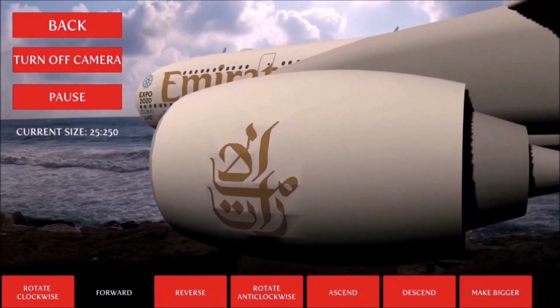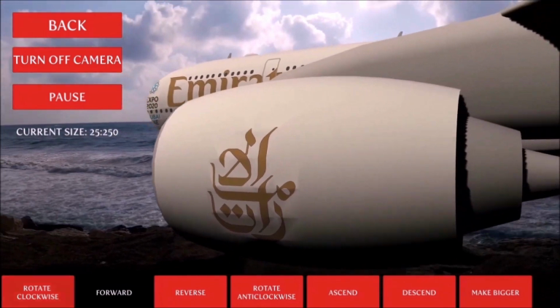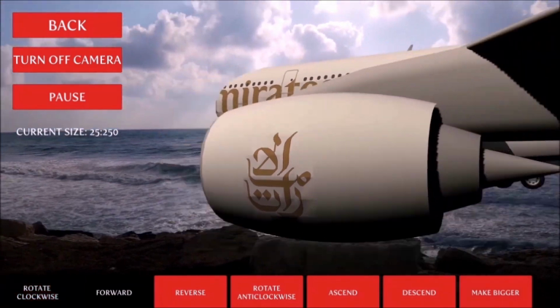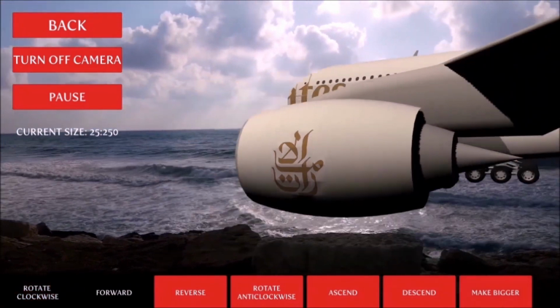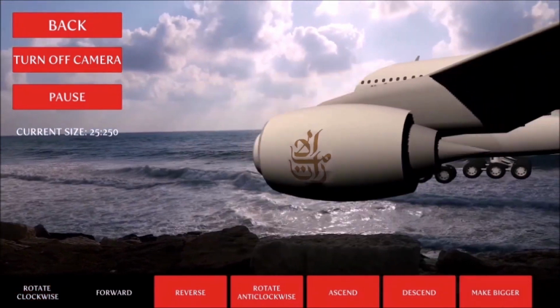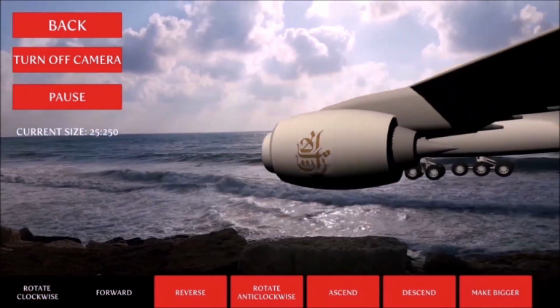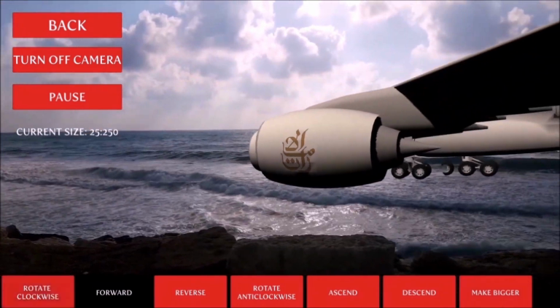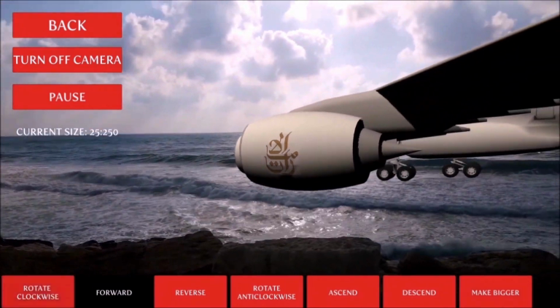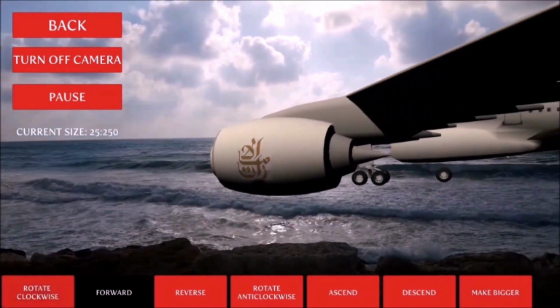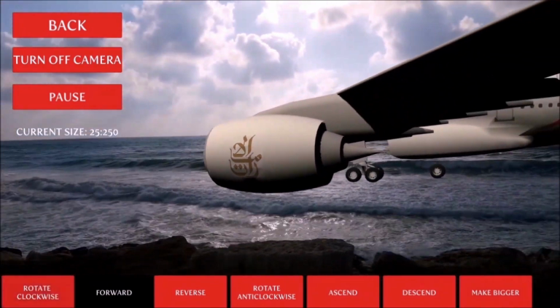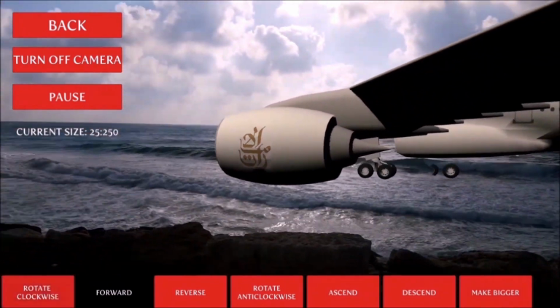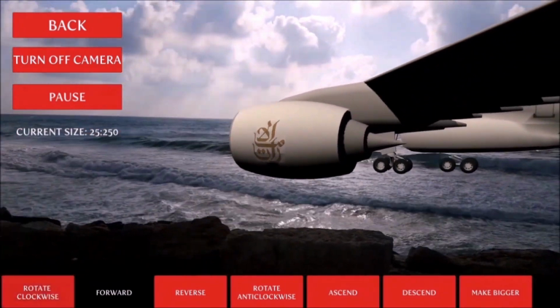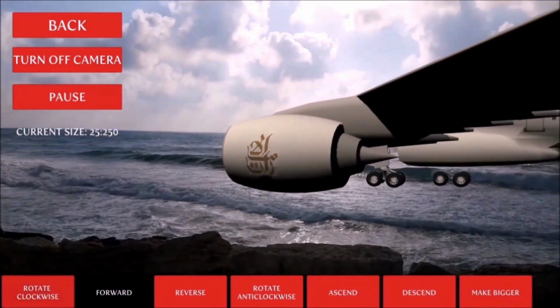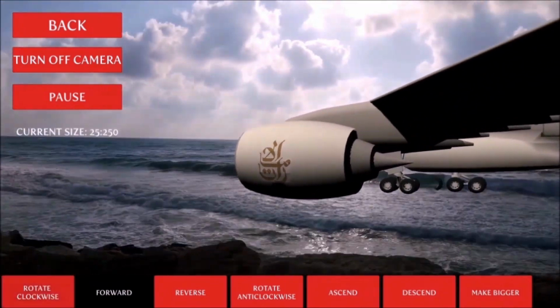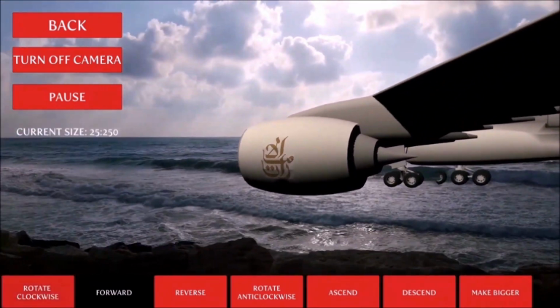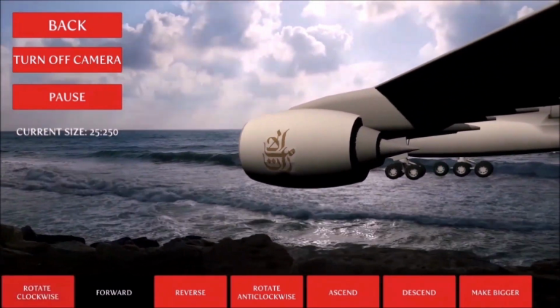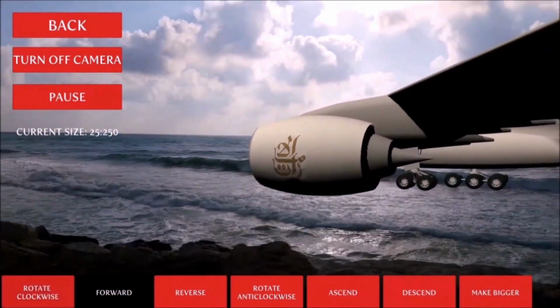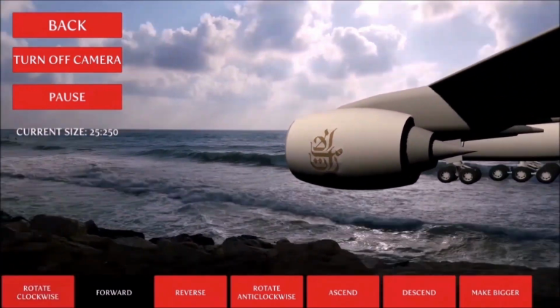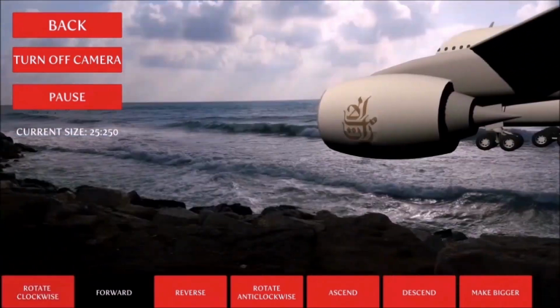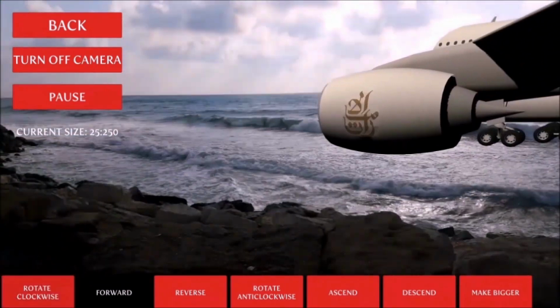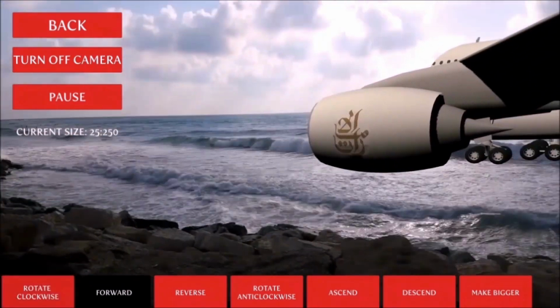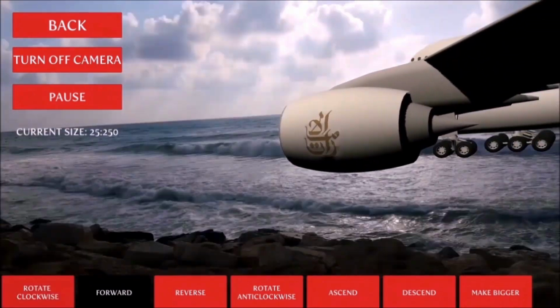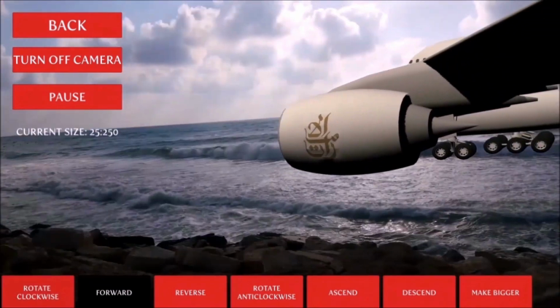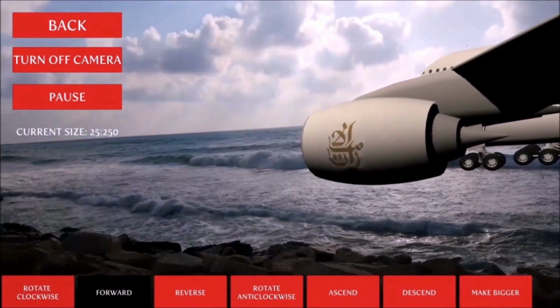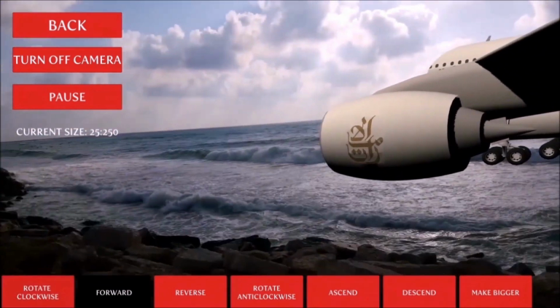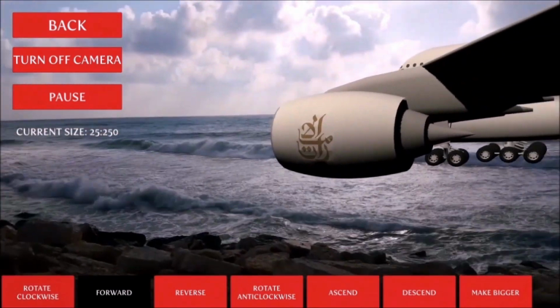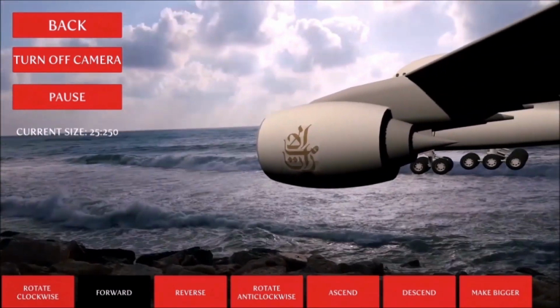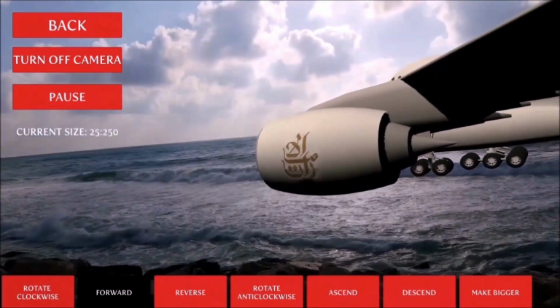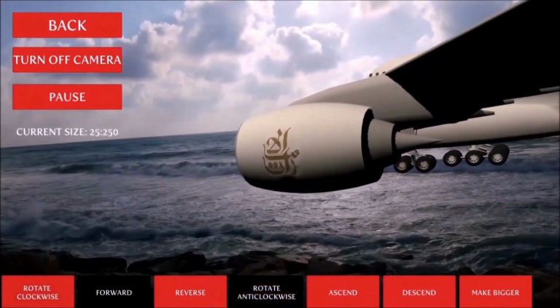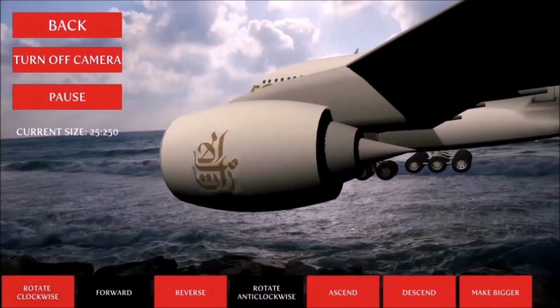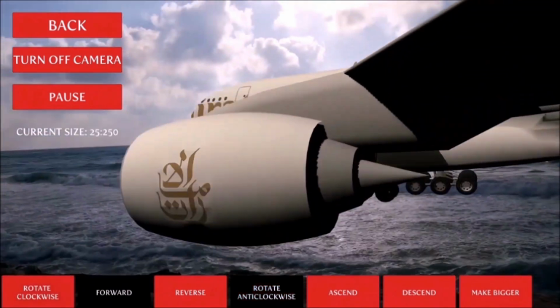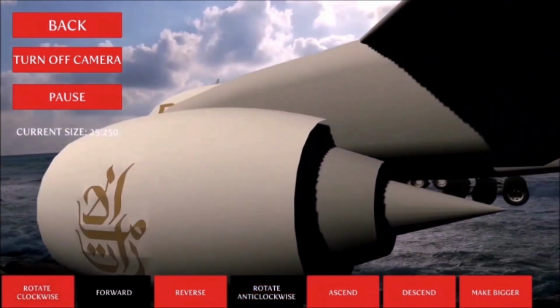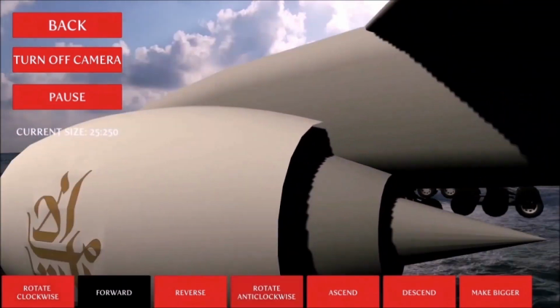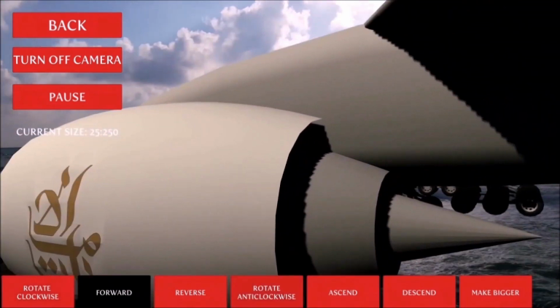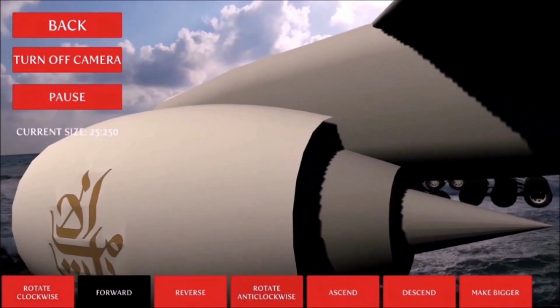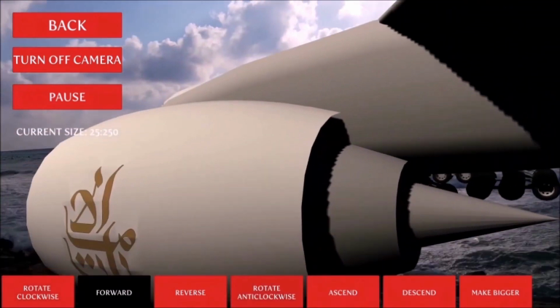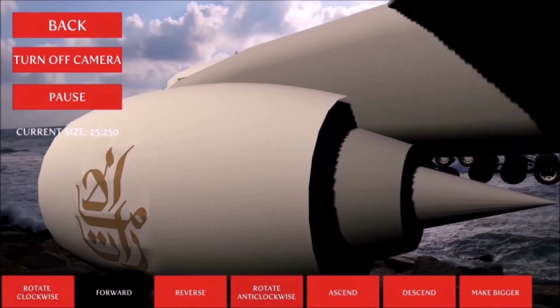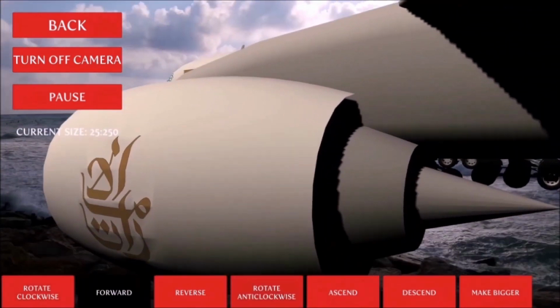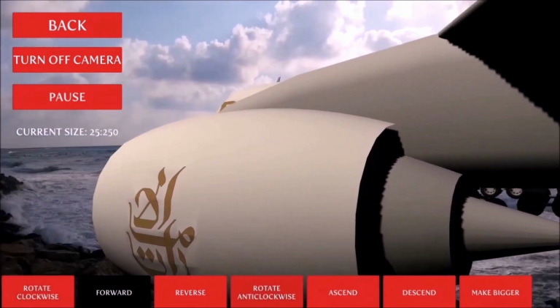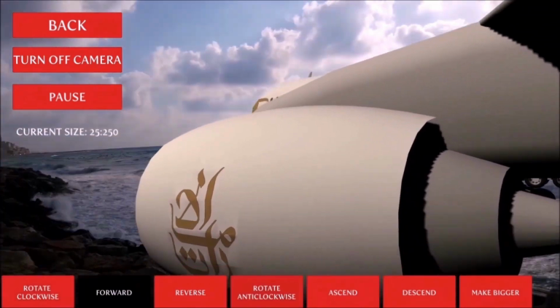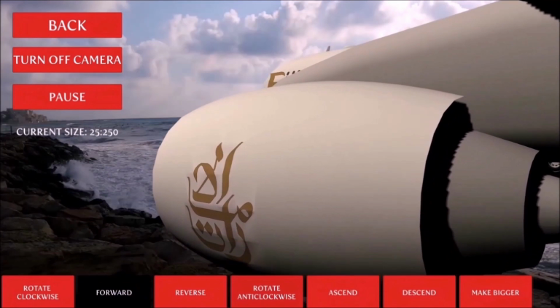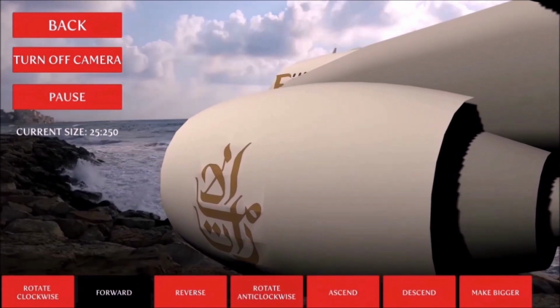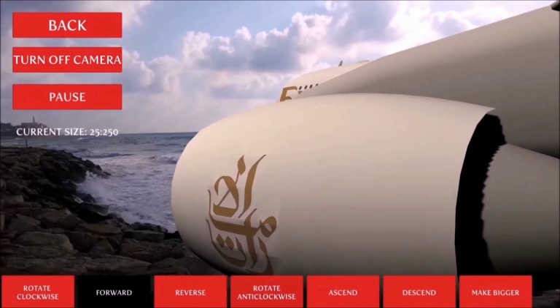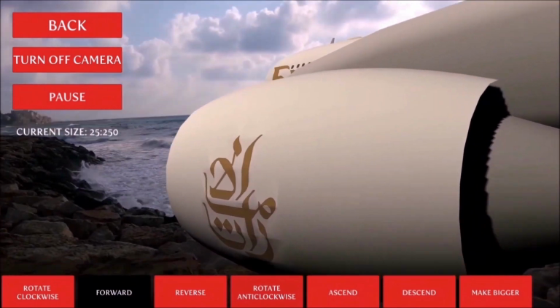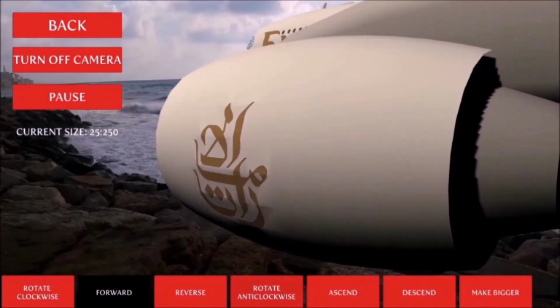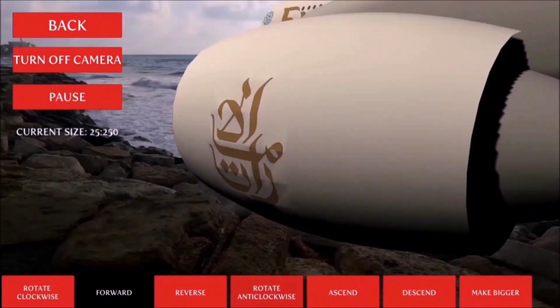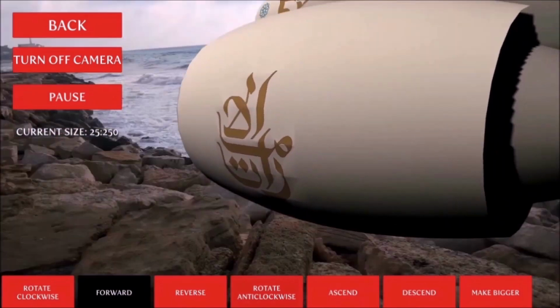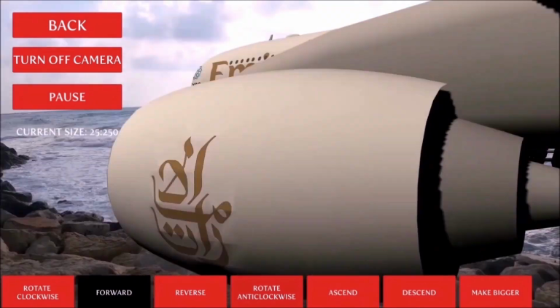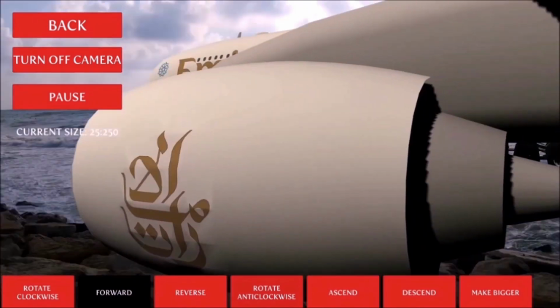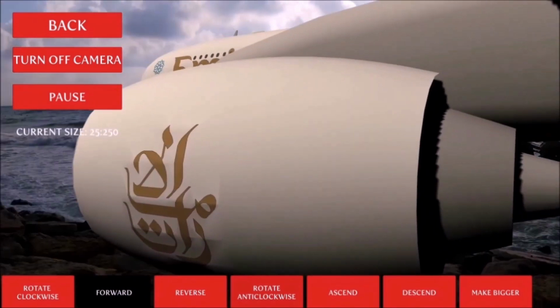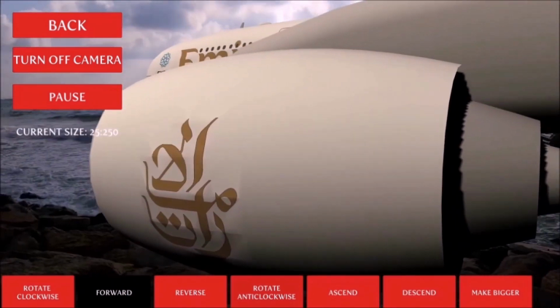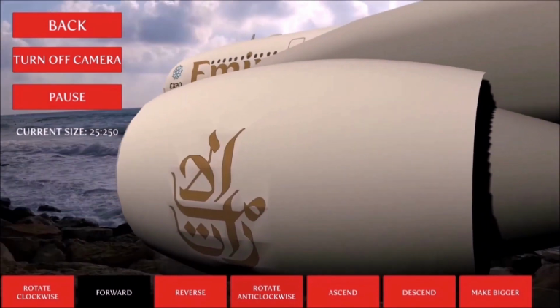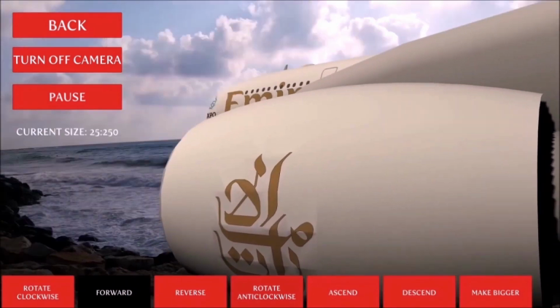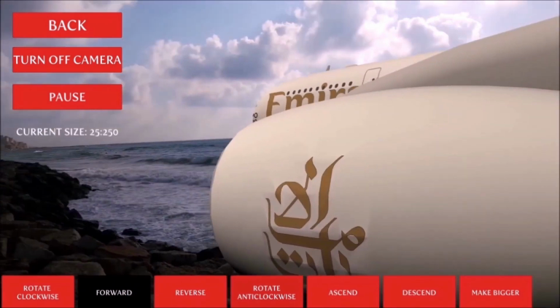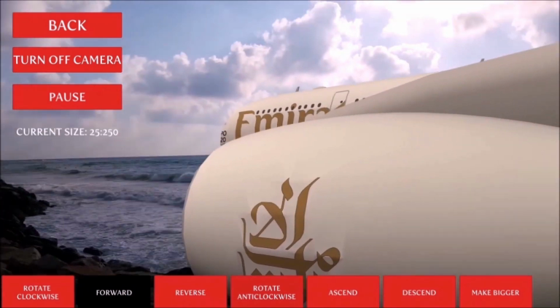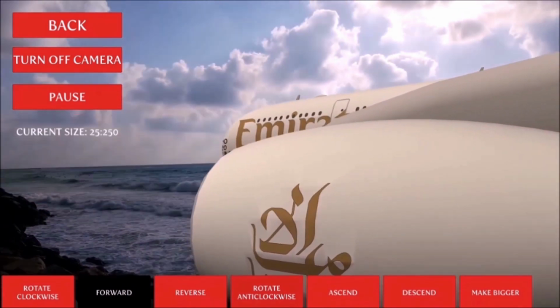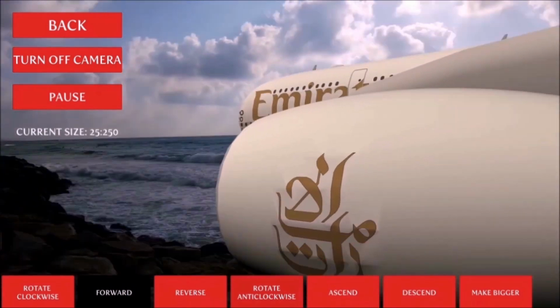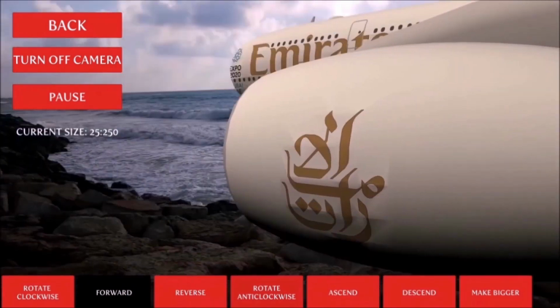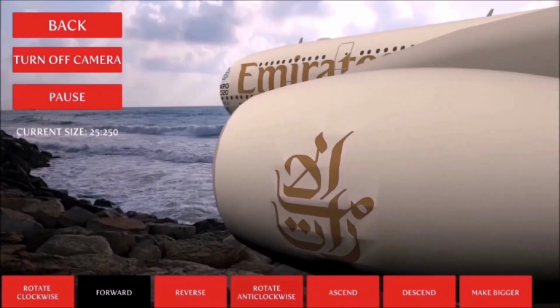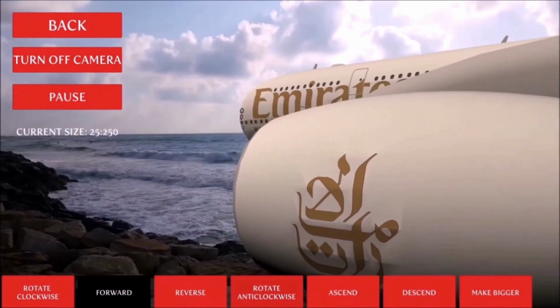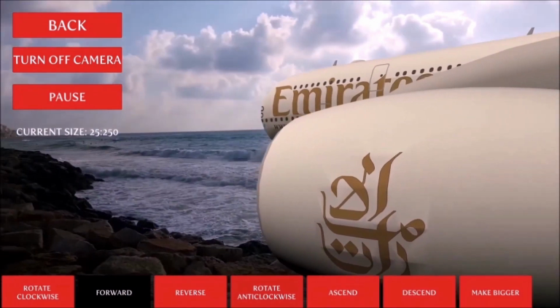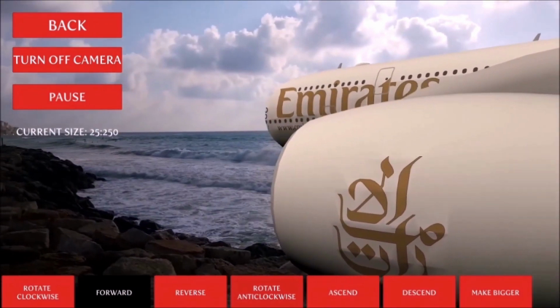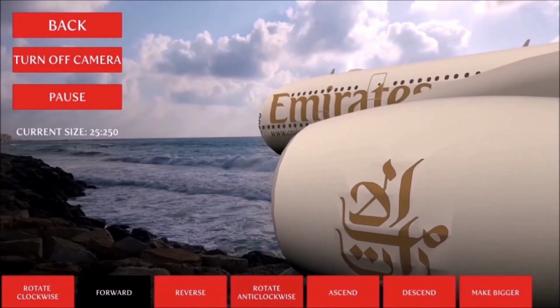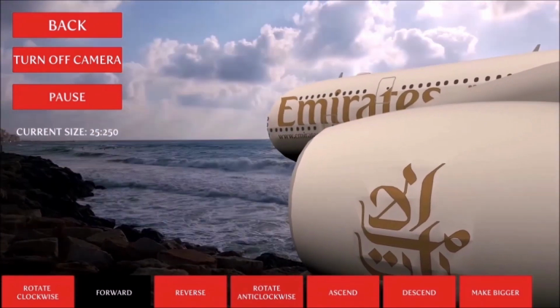Whoops, we accidentally moved the model to the sea. That engine looks so realistic.